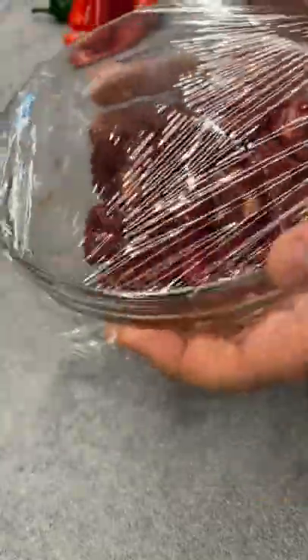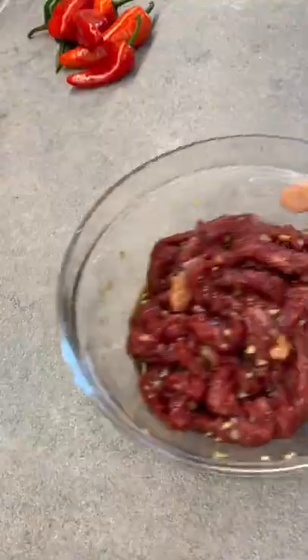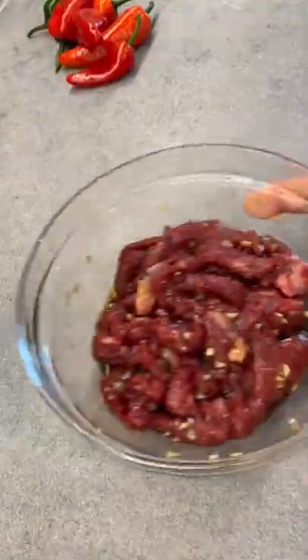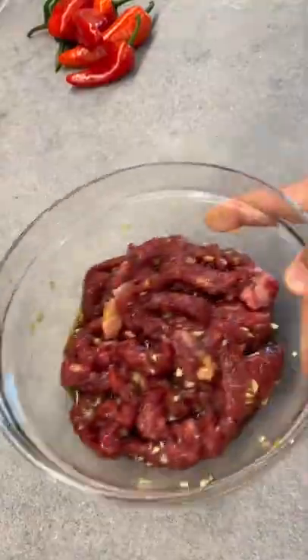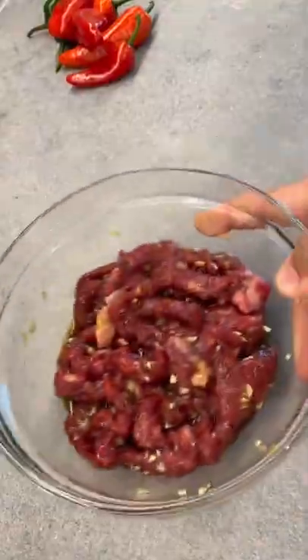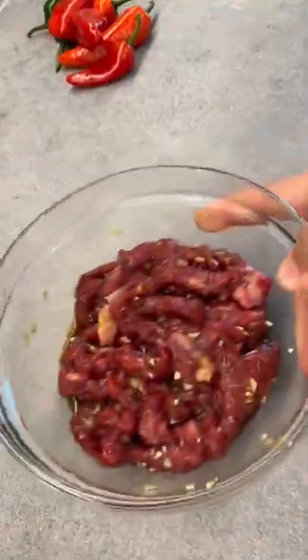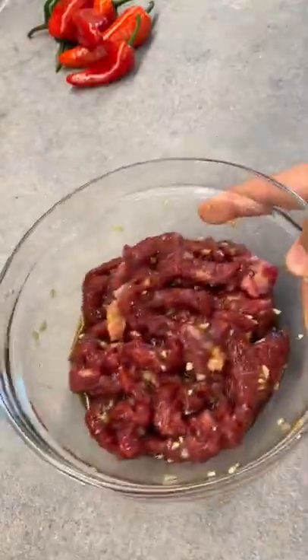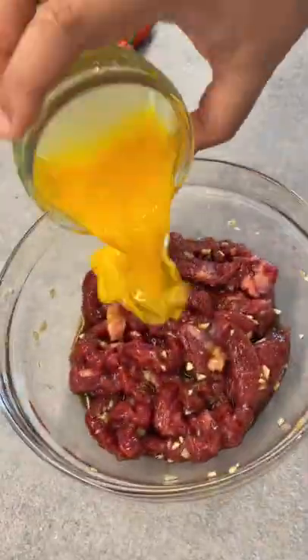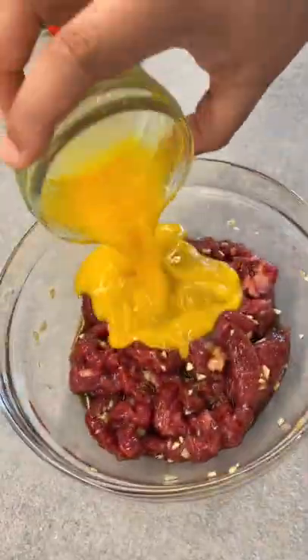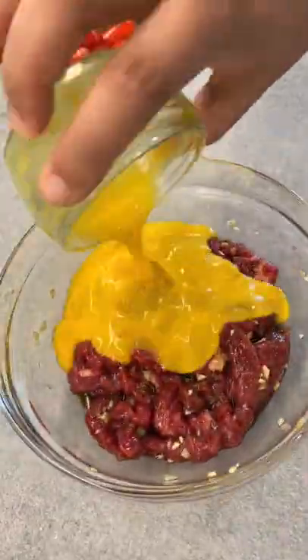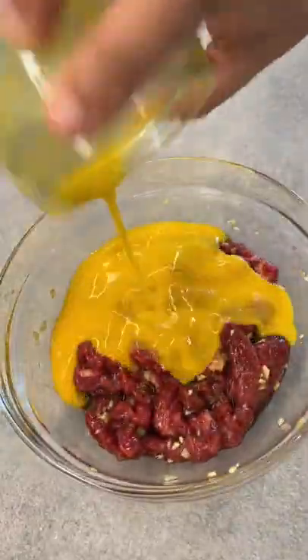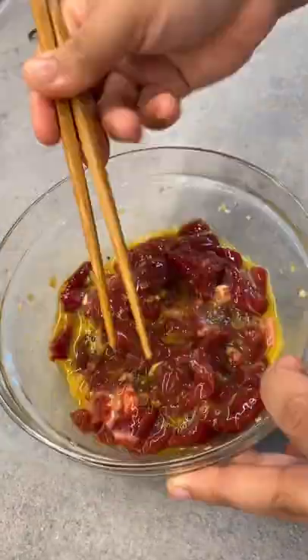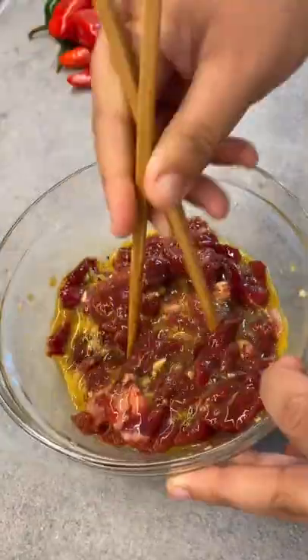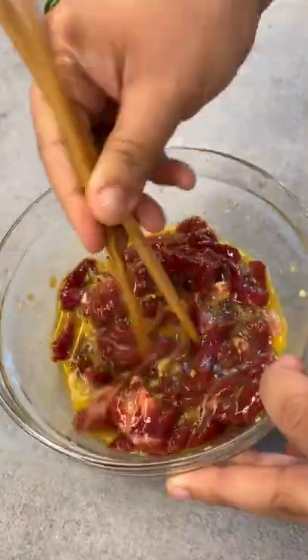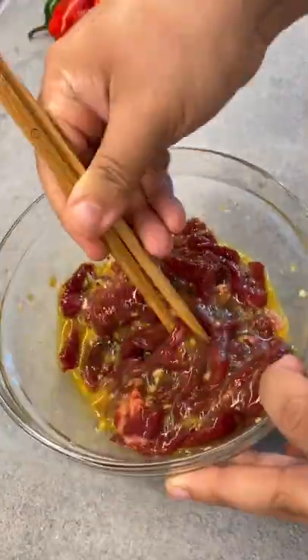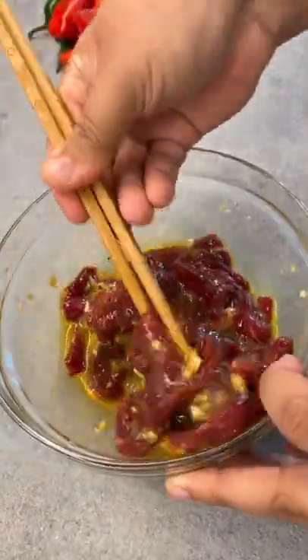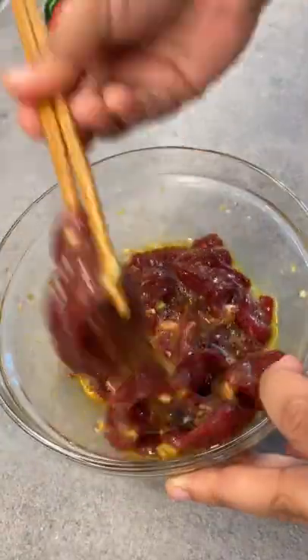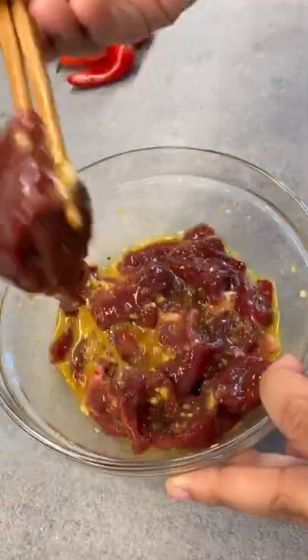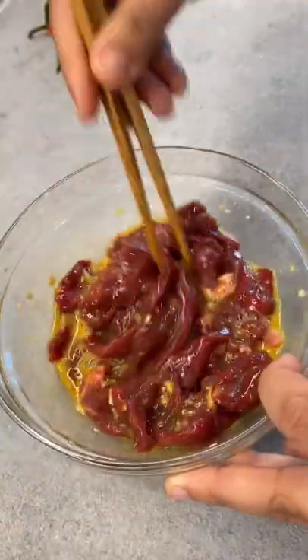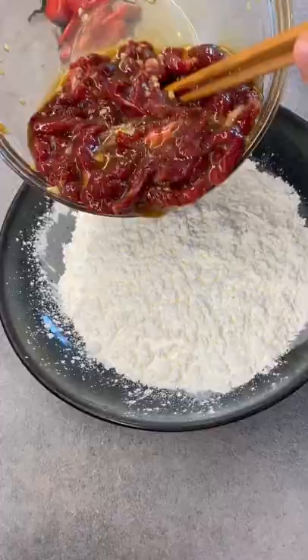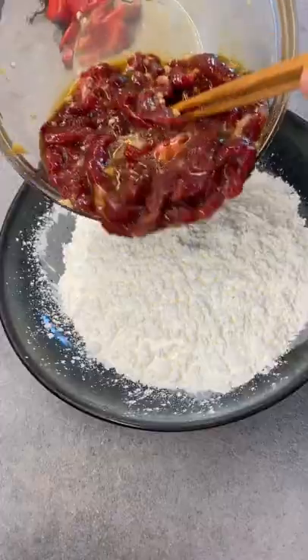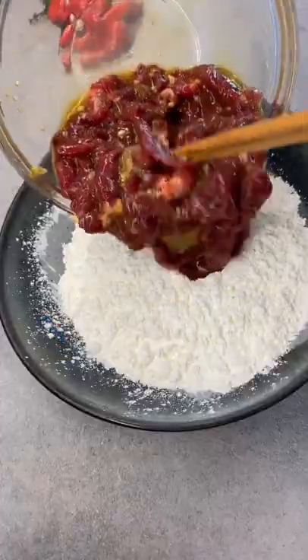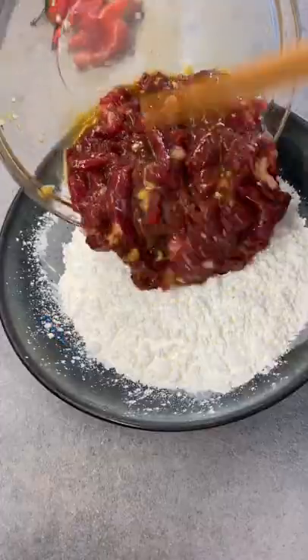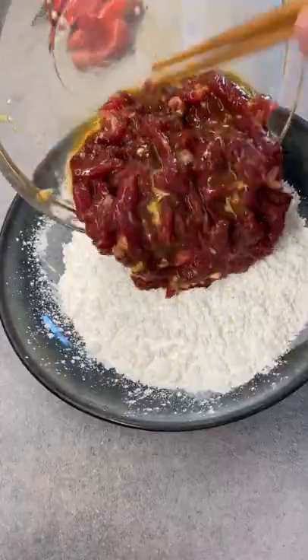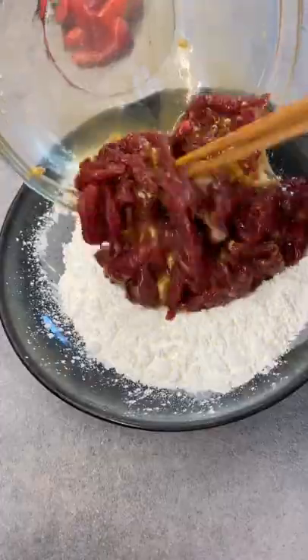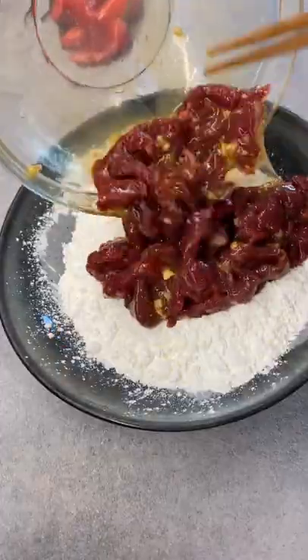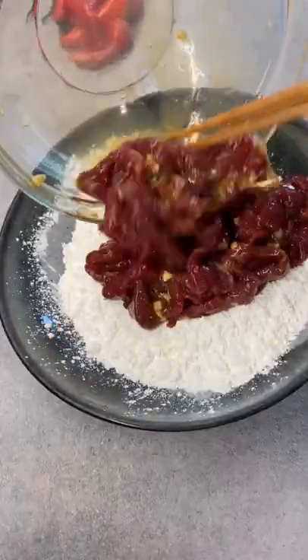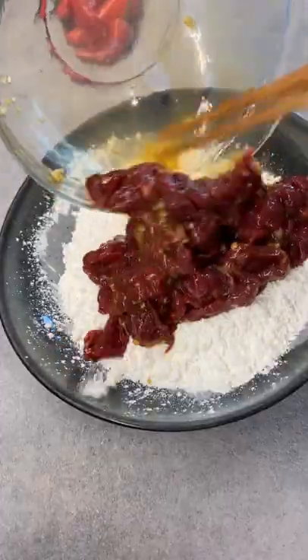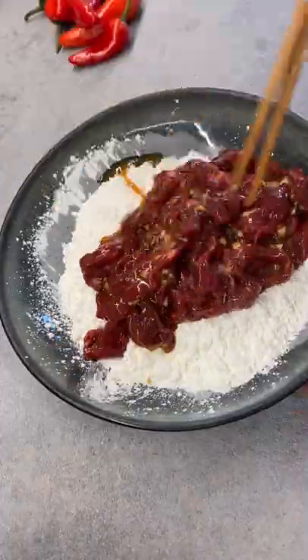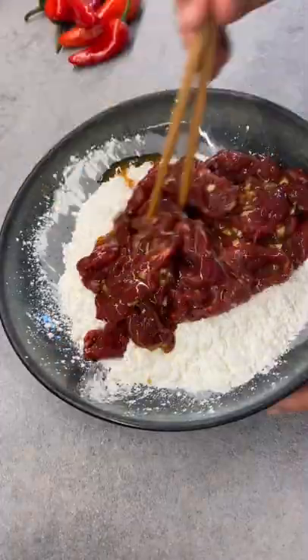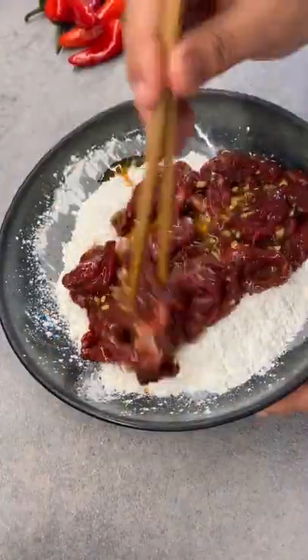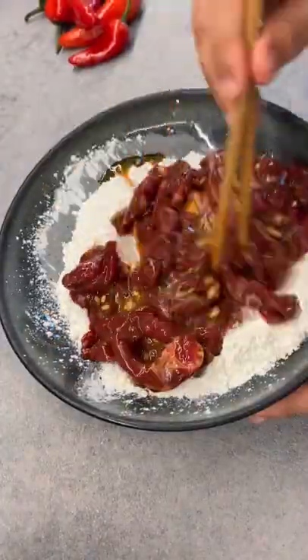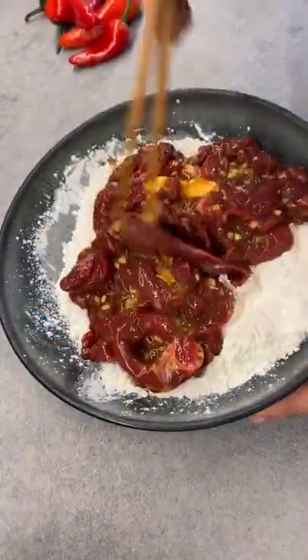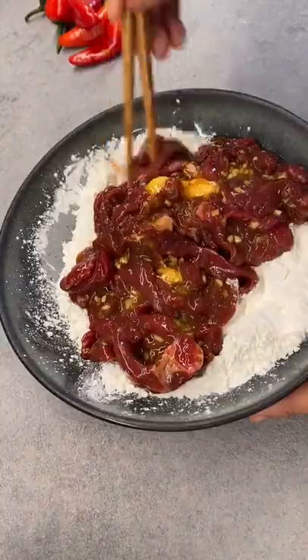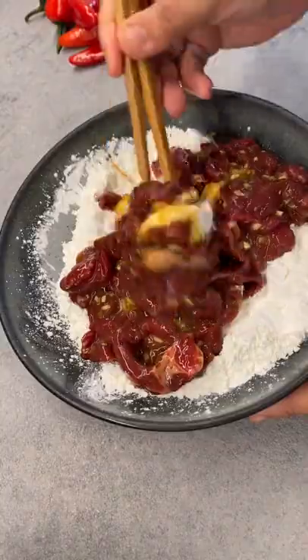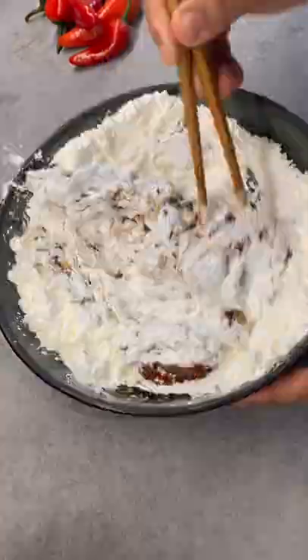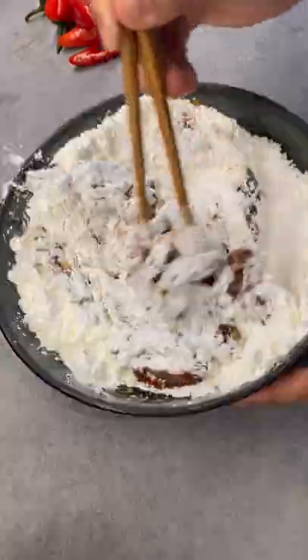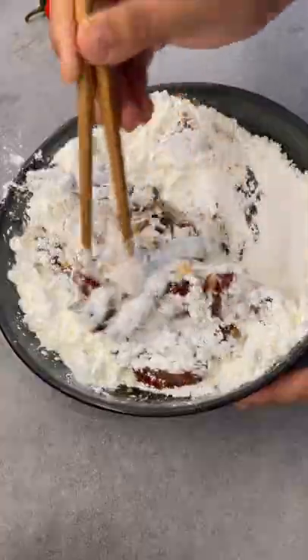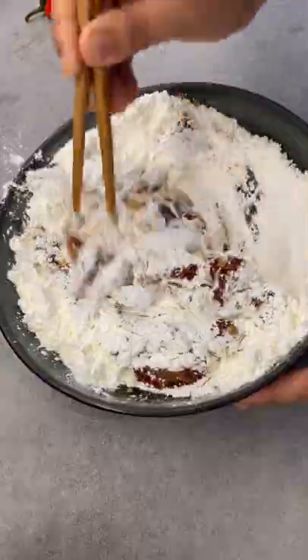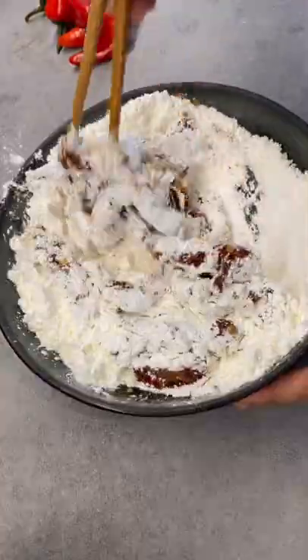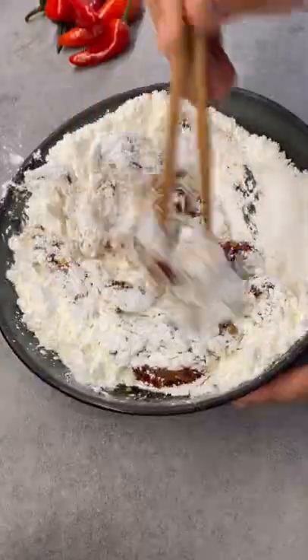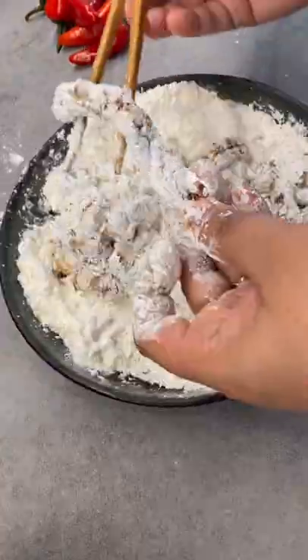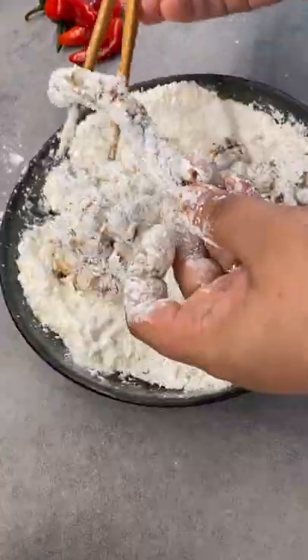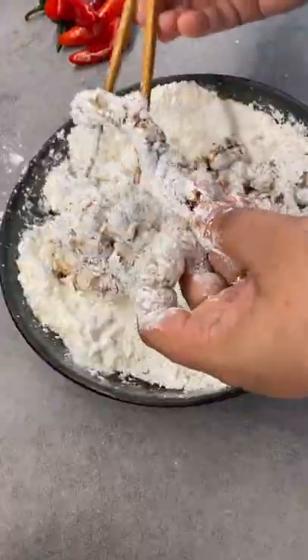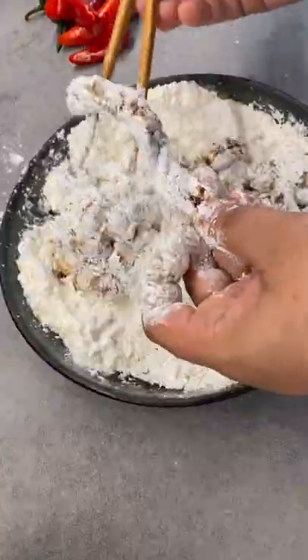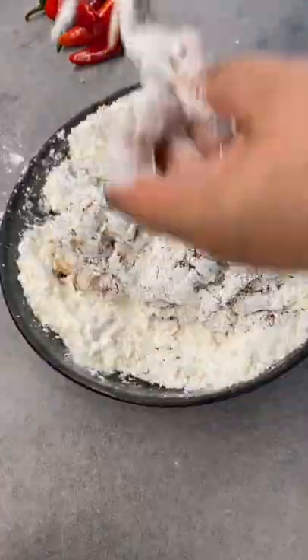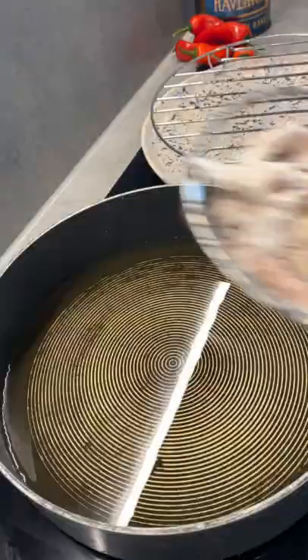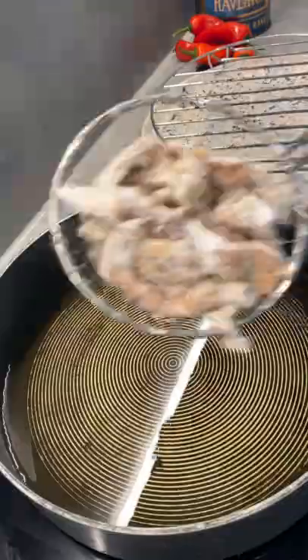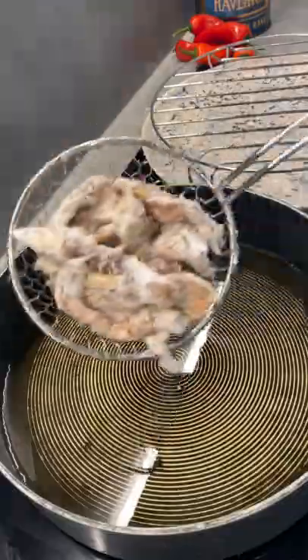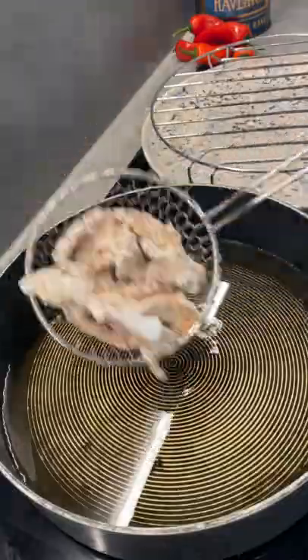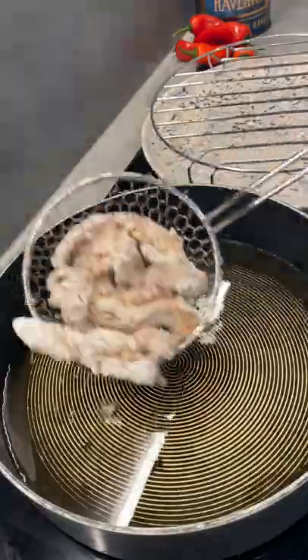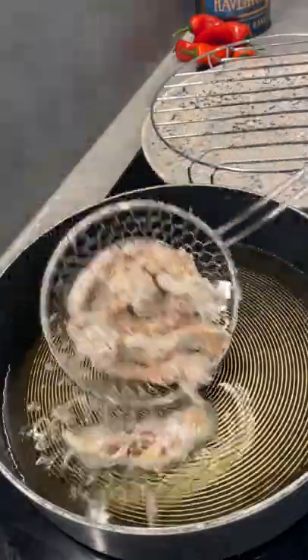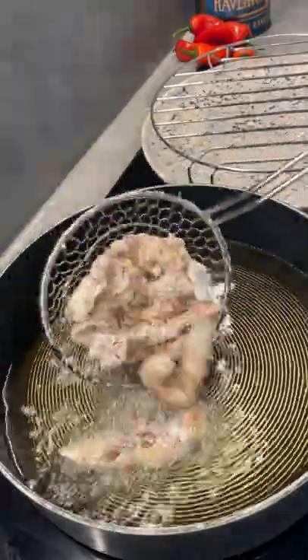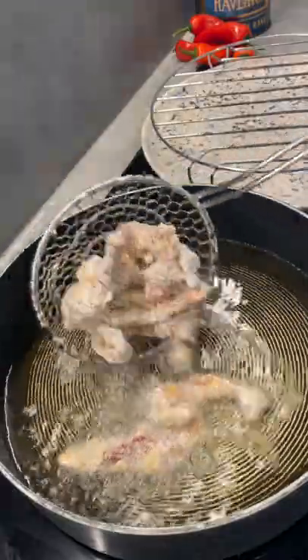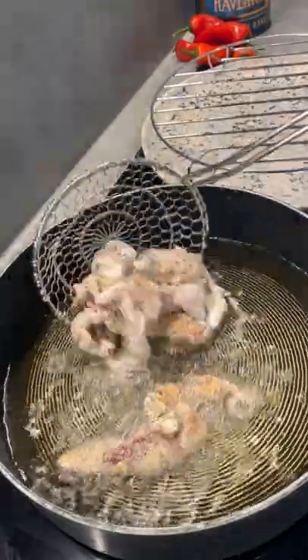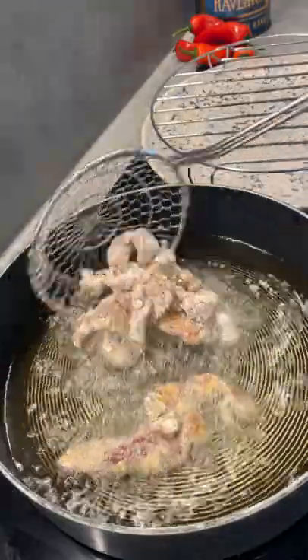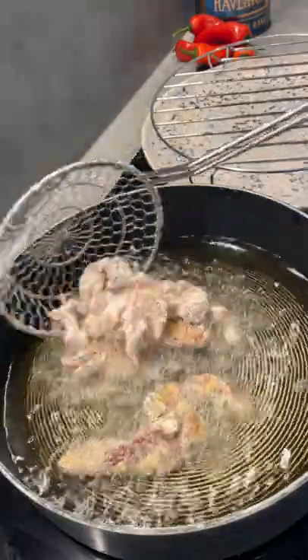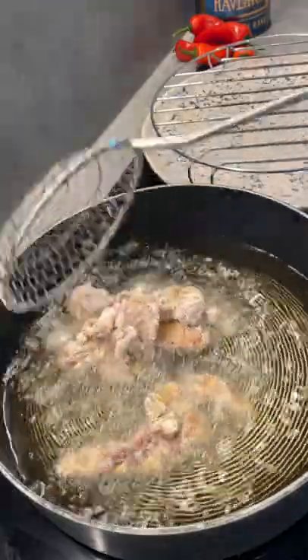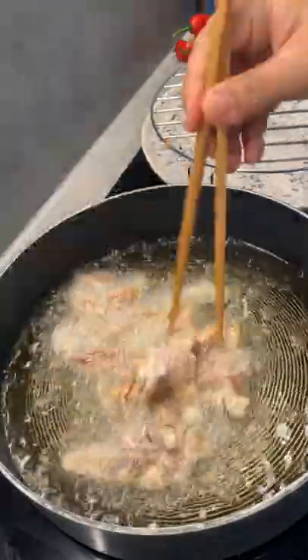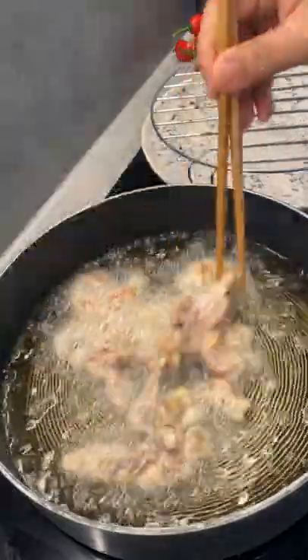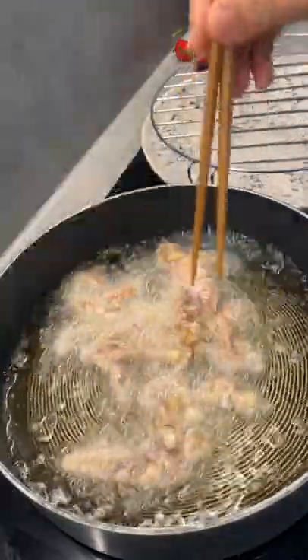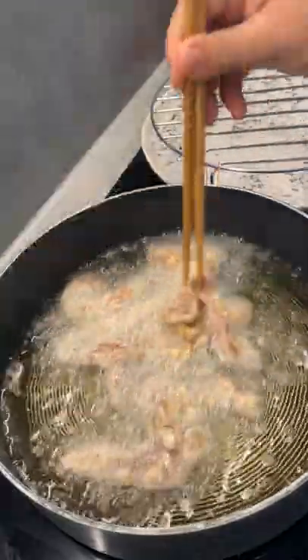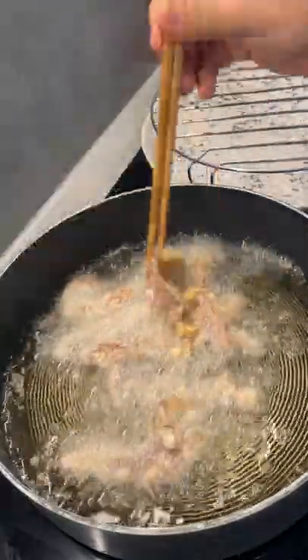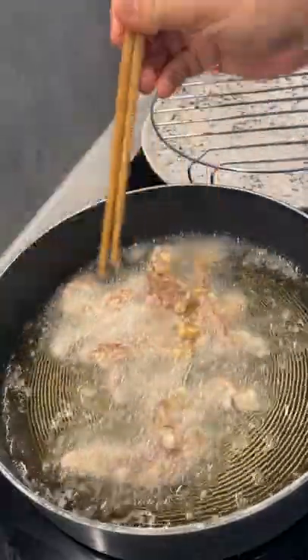Add a beaten egg and mix. Add this to a massive bowl of corn flour and get all those strips nice and coated. Fry in batches.